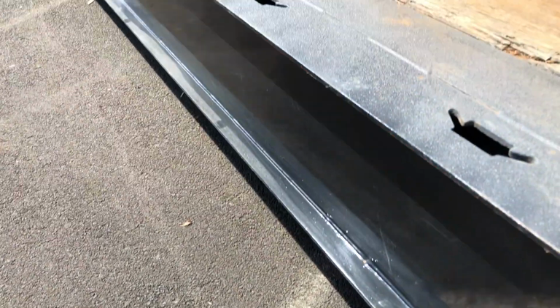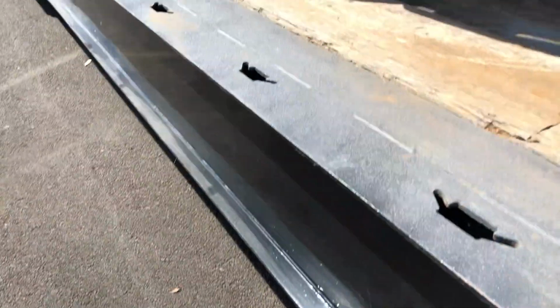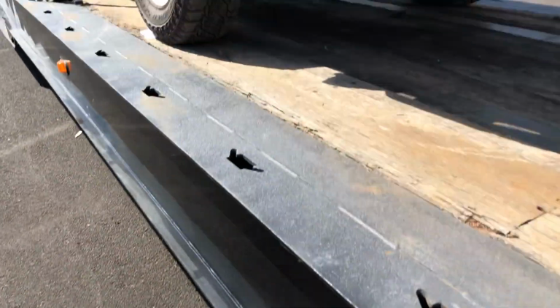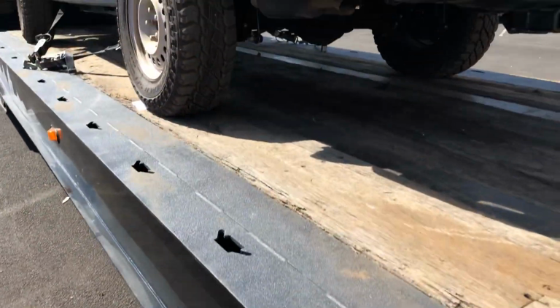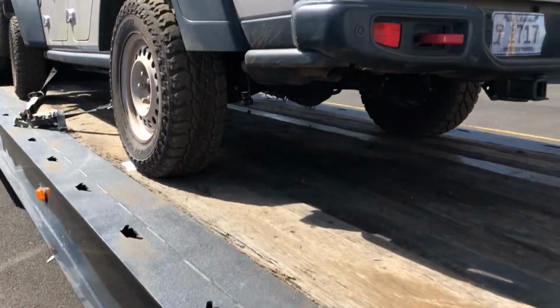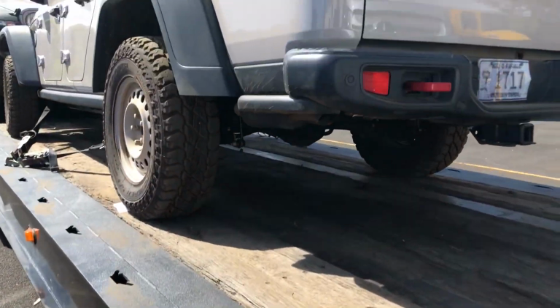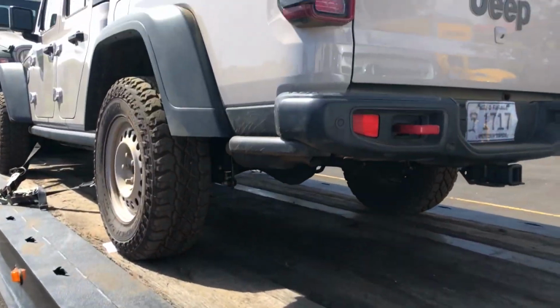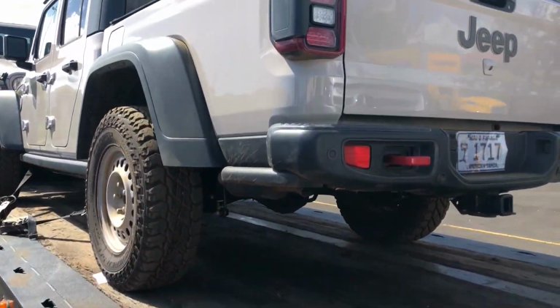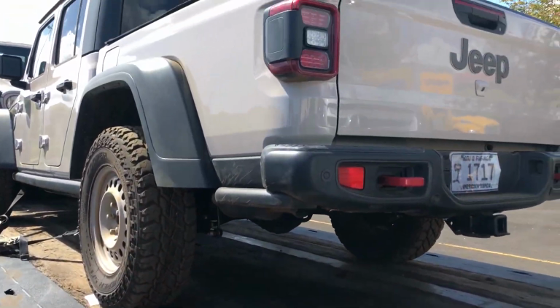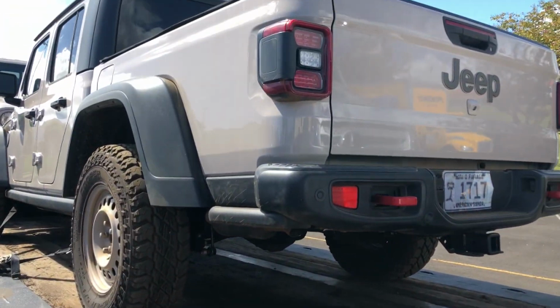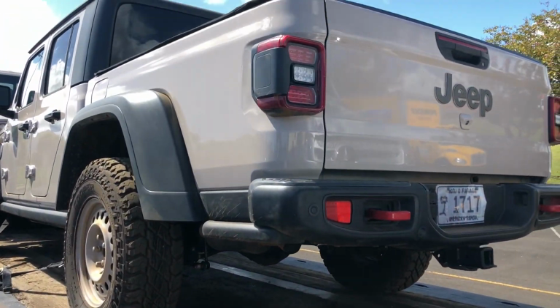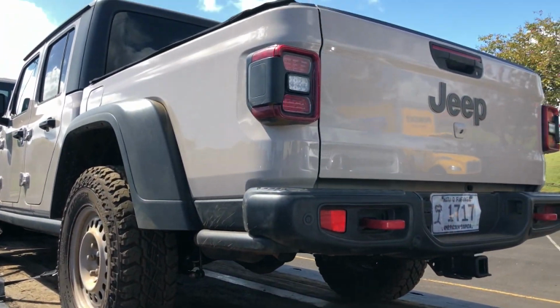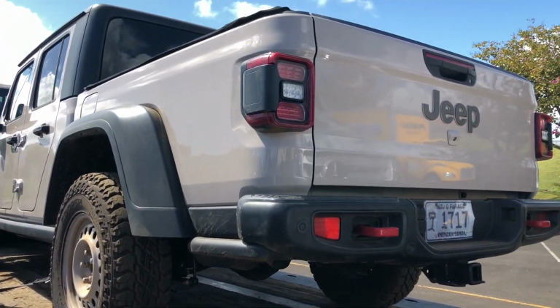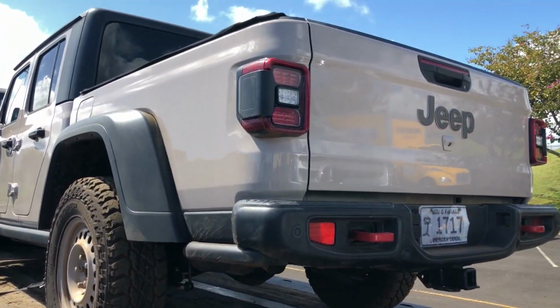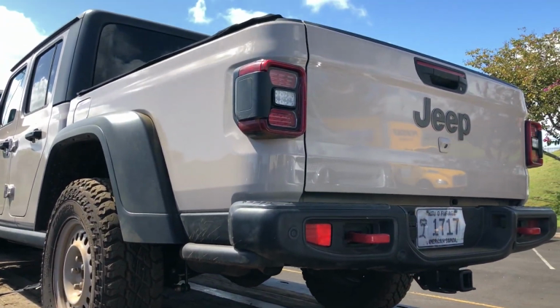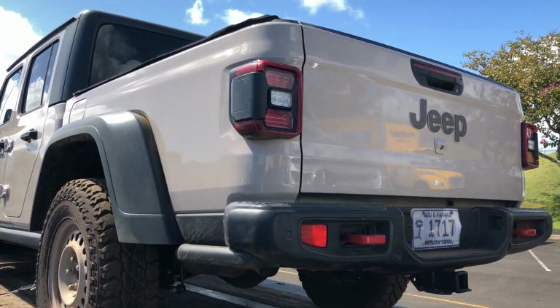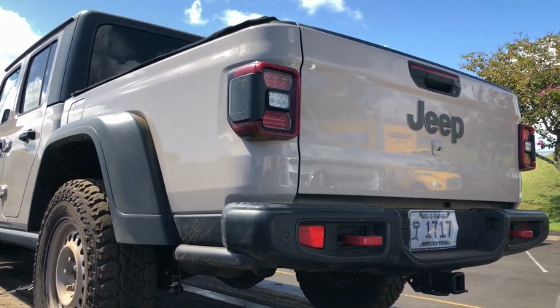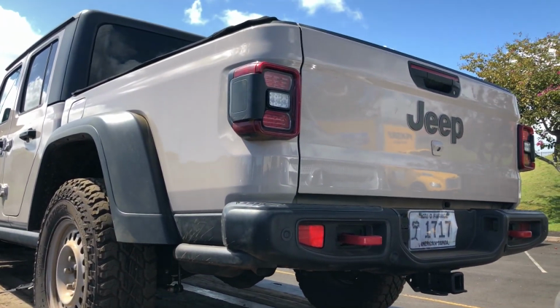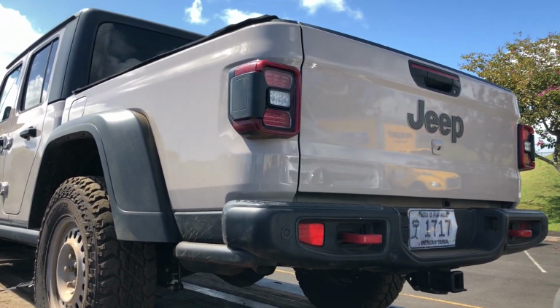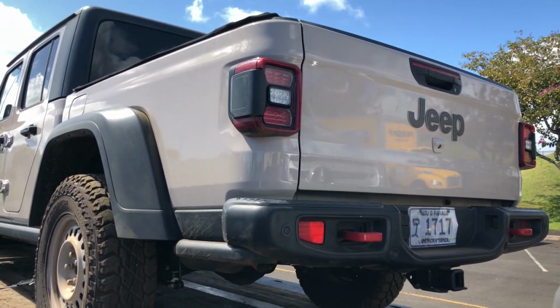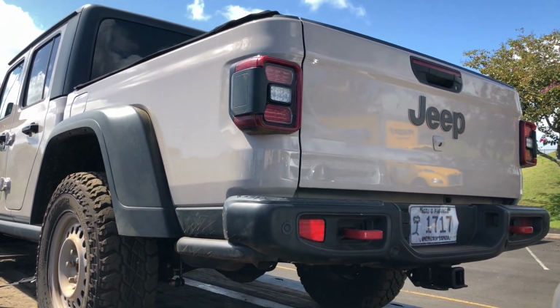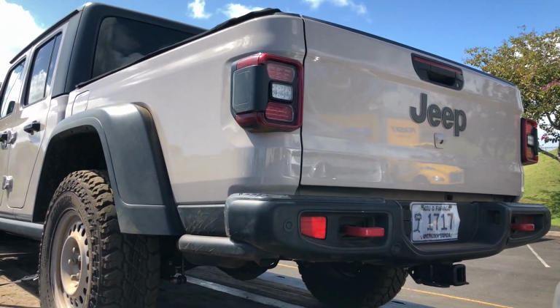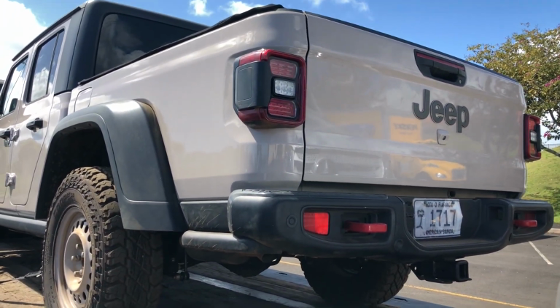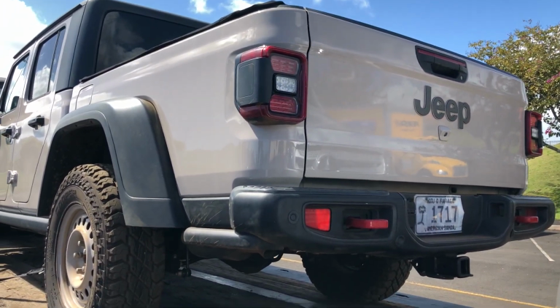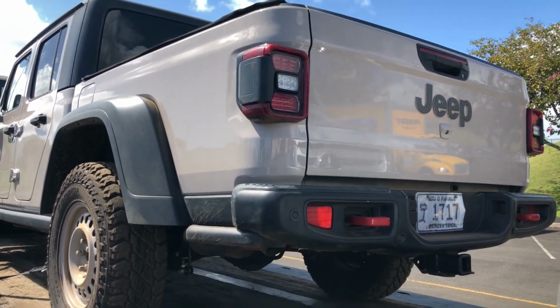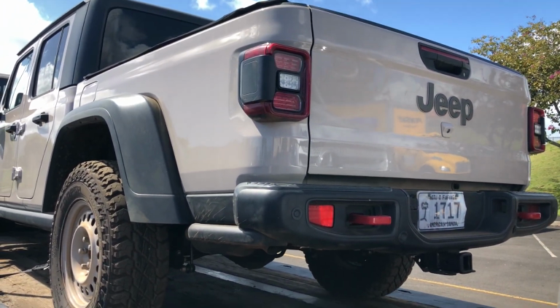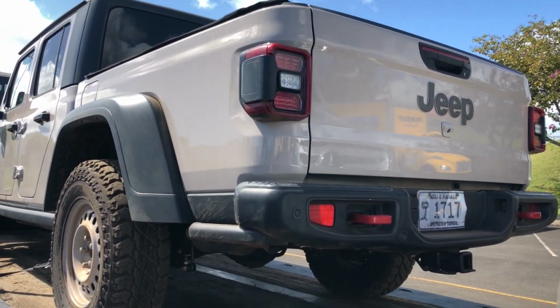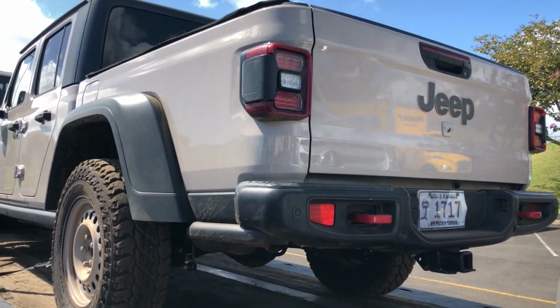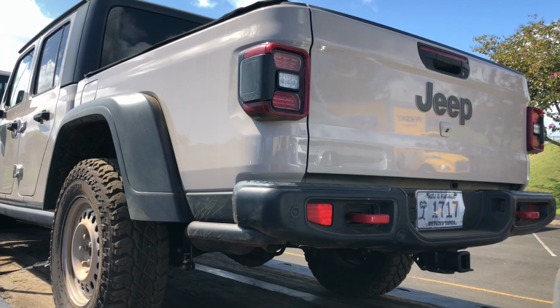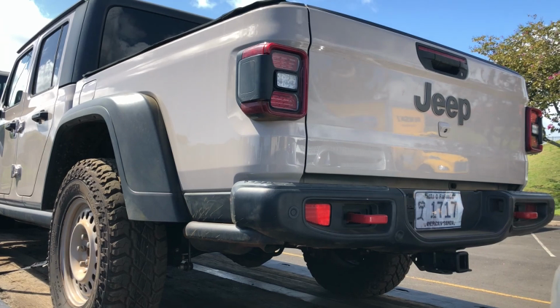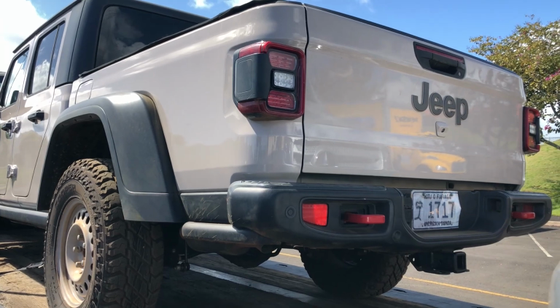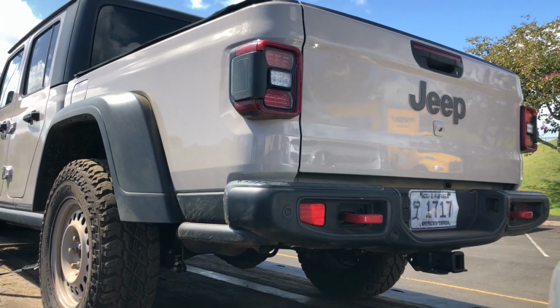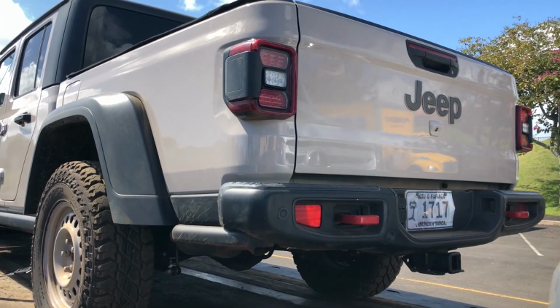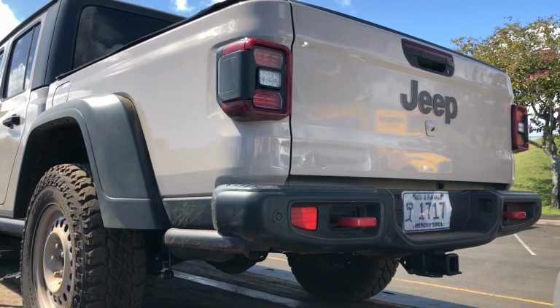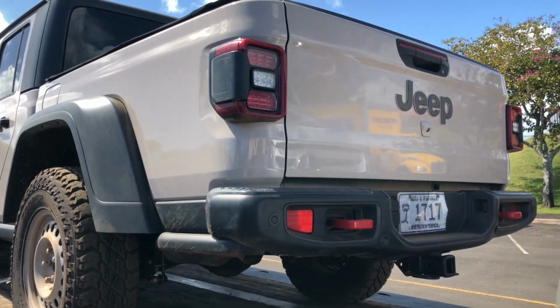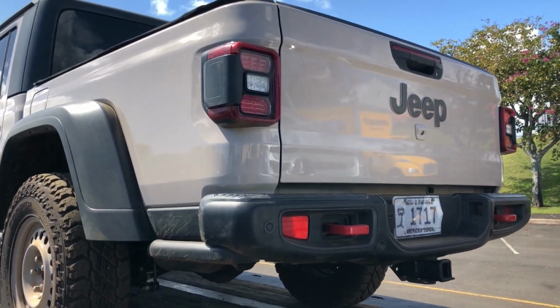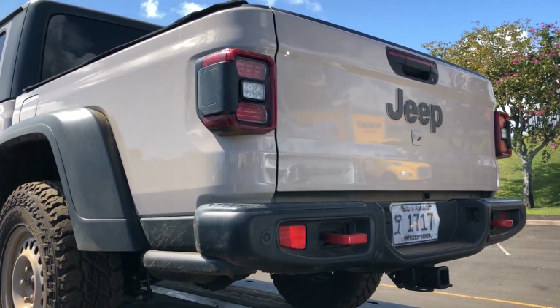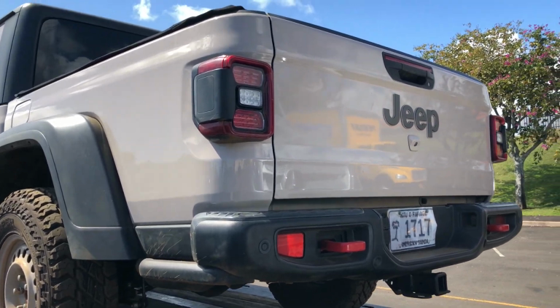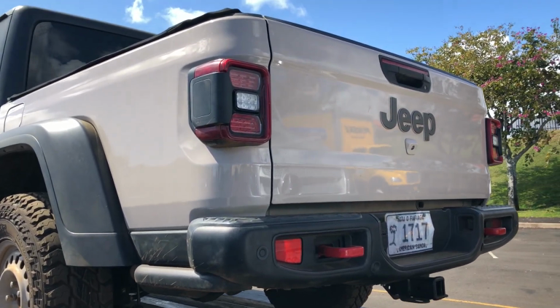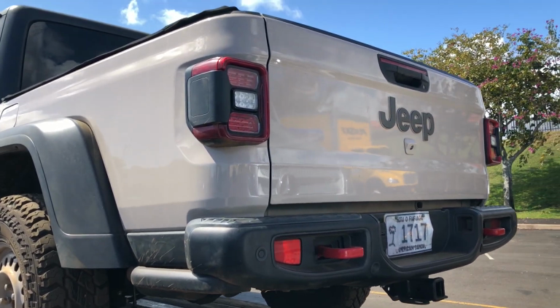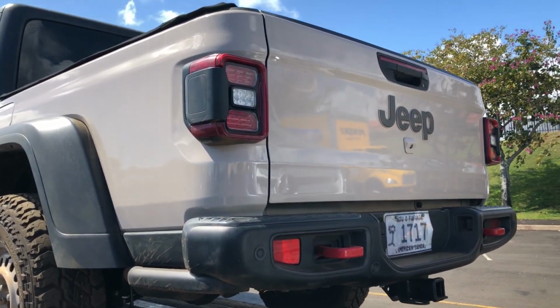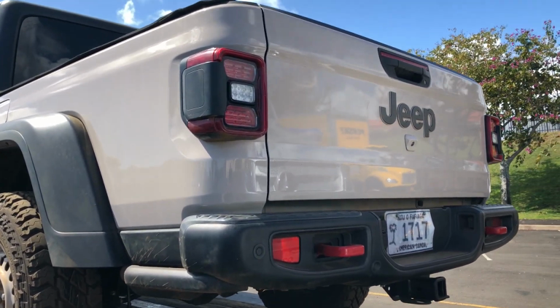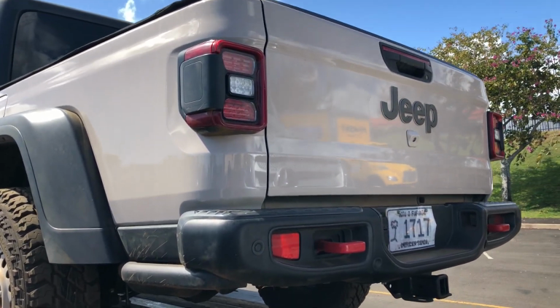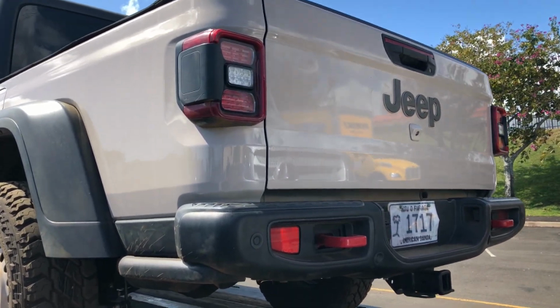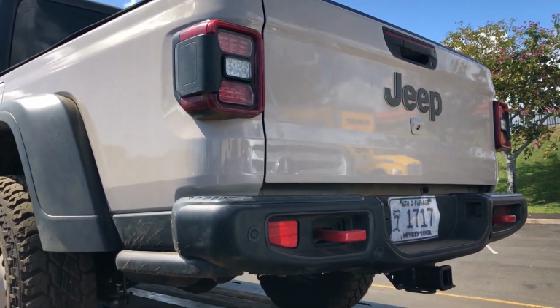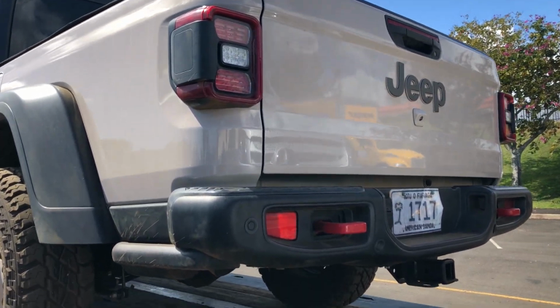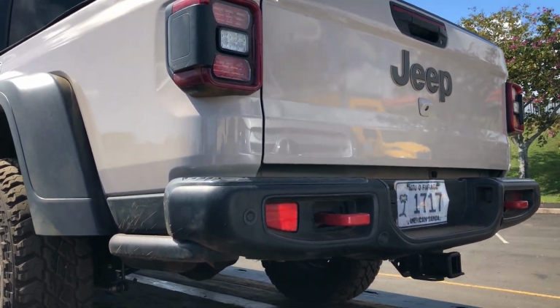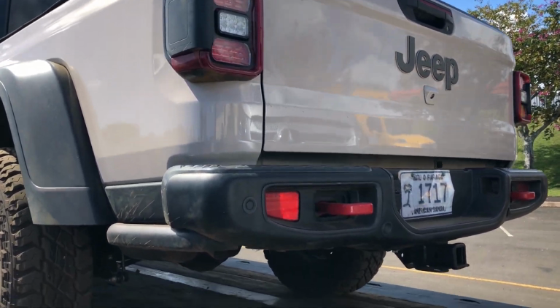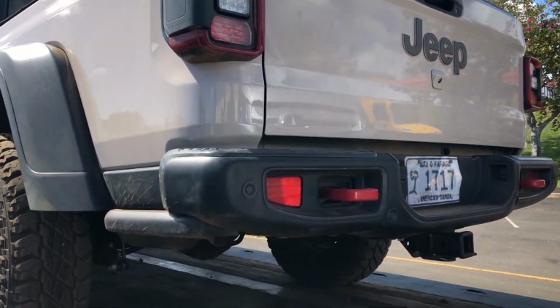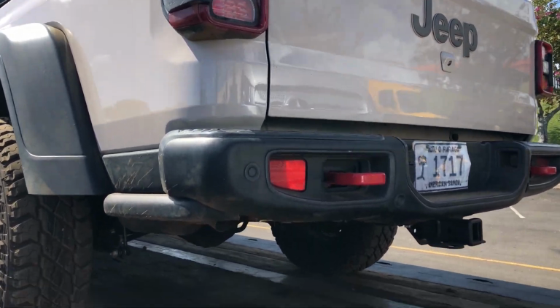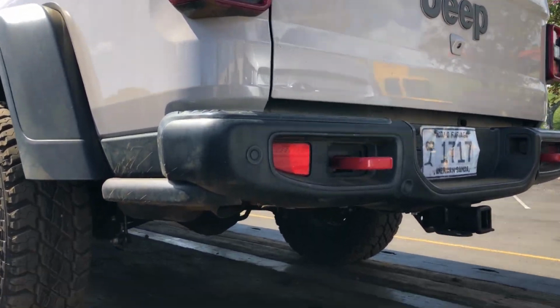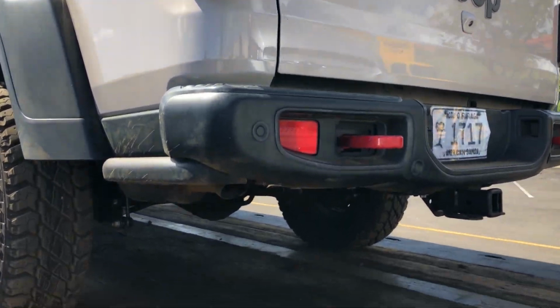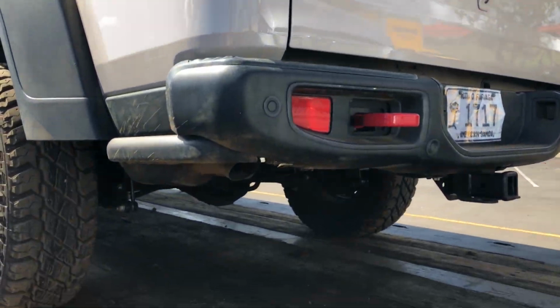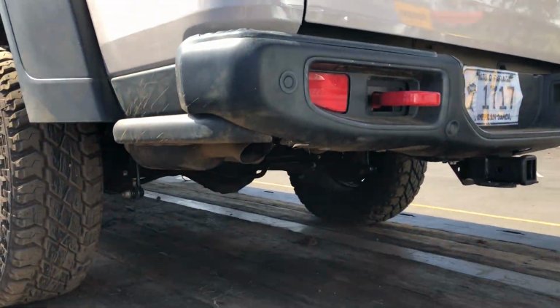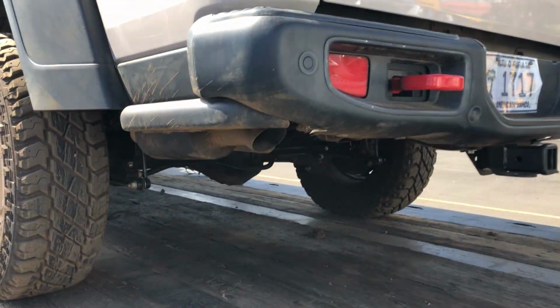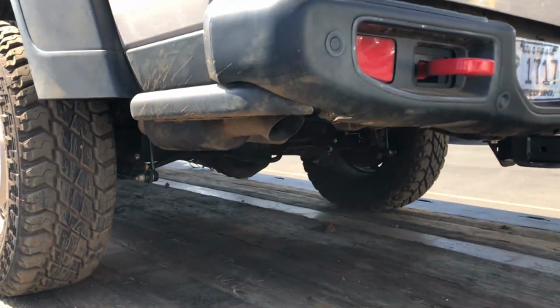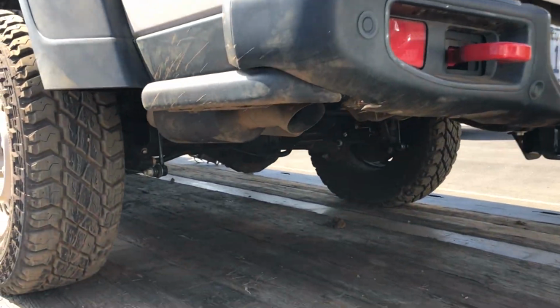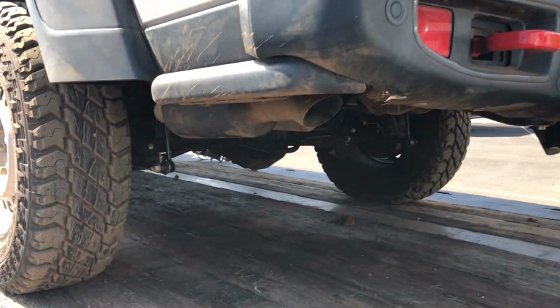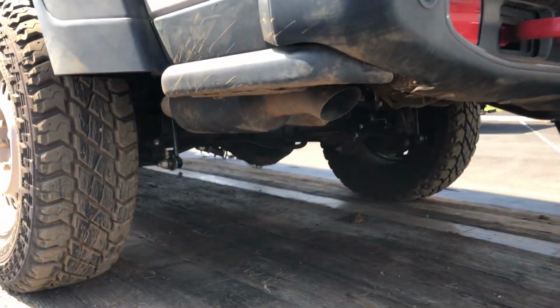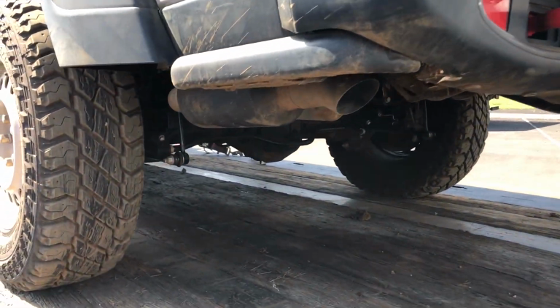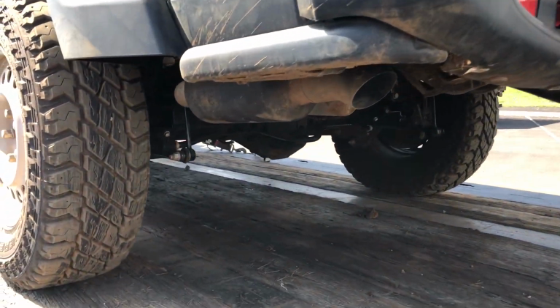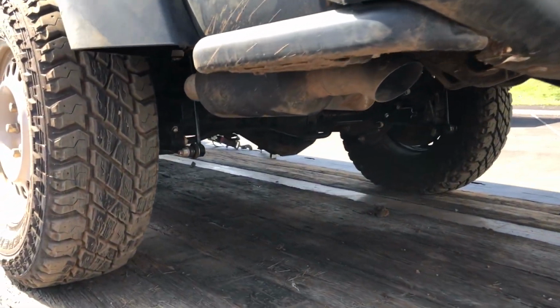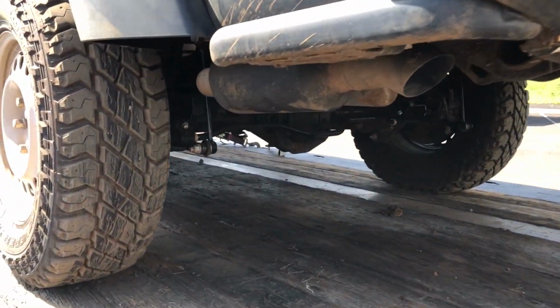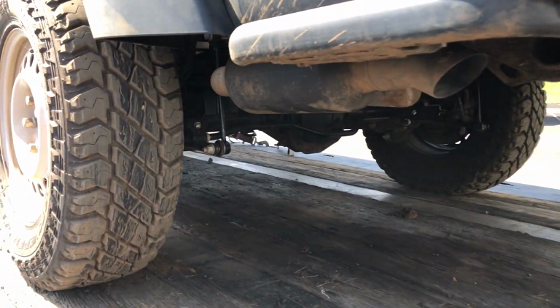Hello Jeep Gladiator! How are you? I actually get to see one of you in person. Let's do a little undercarriage look here.